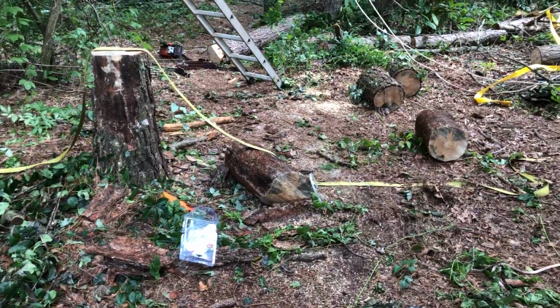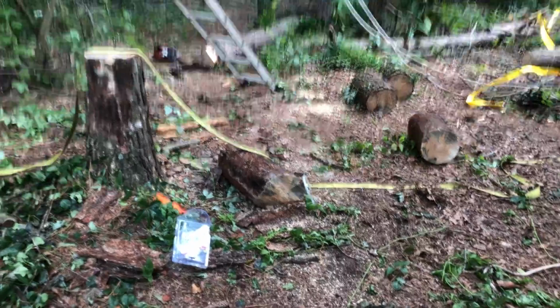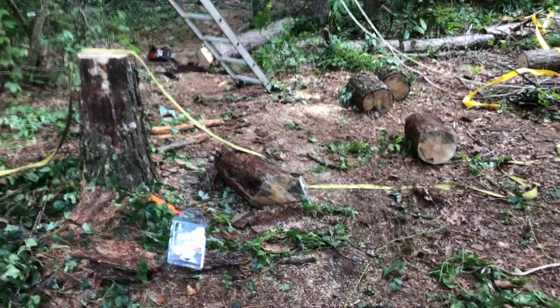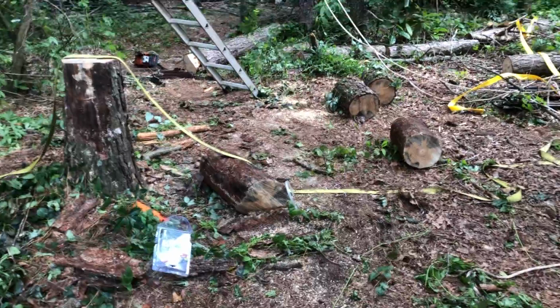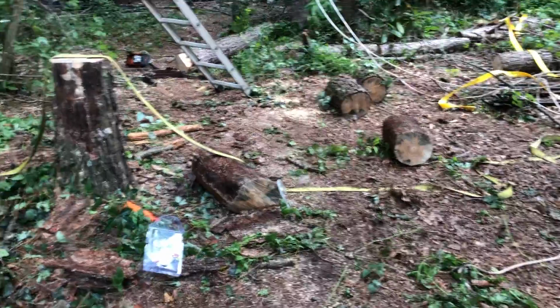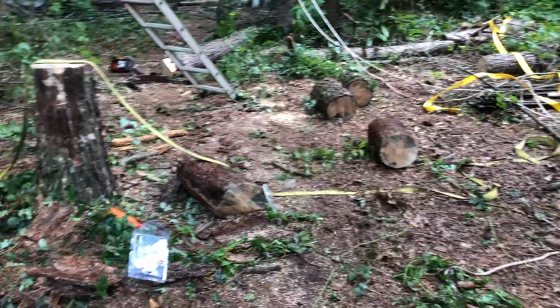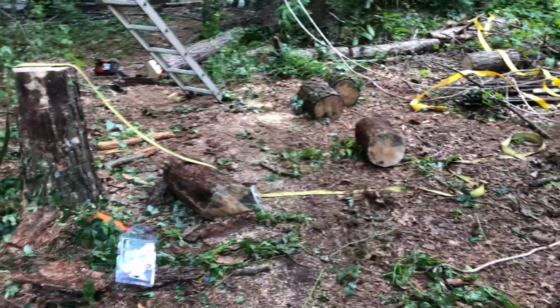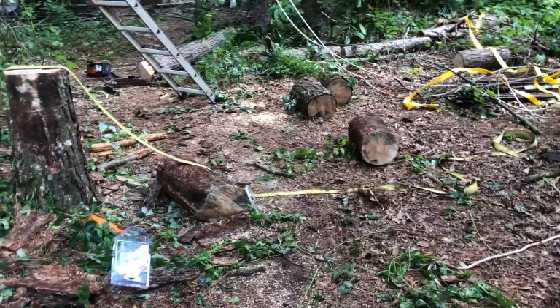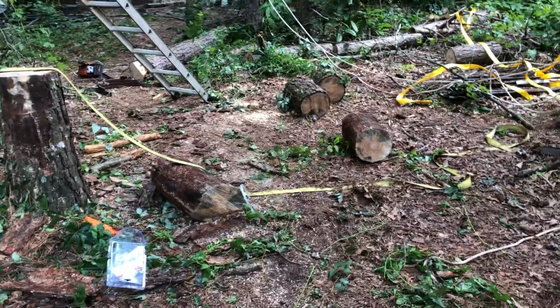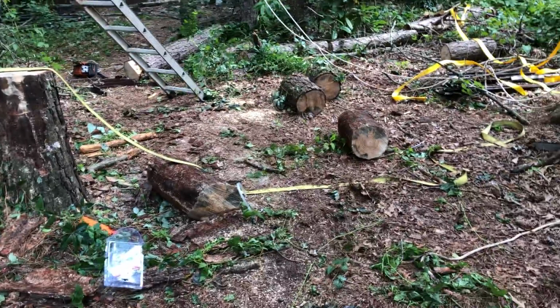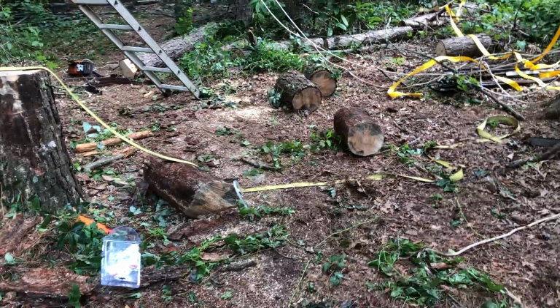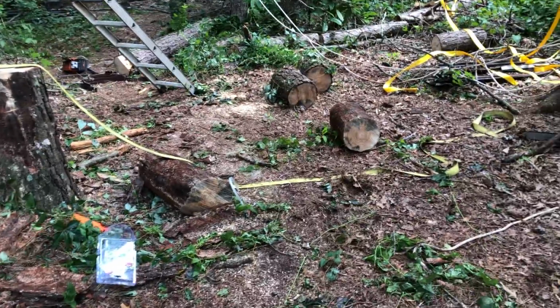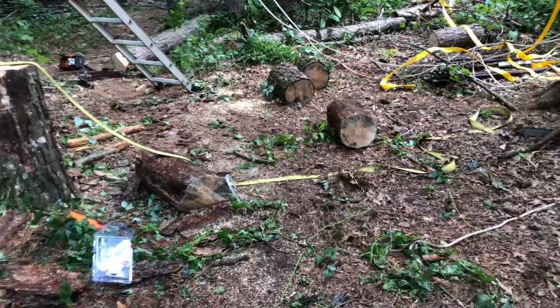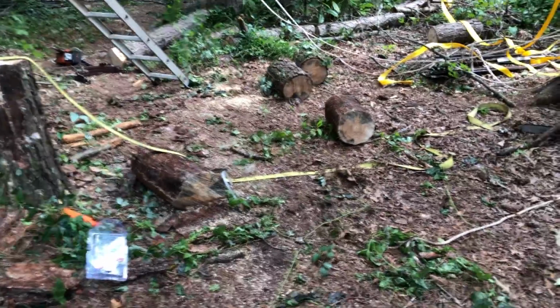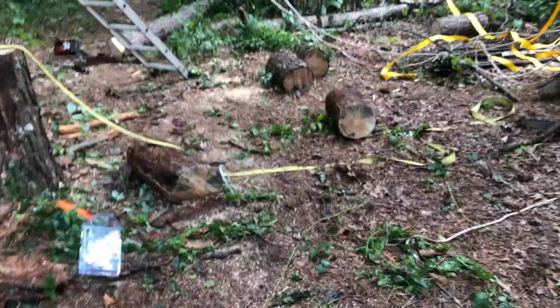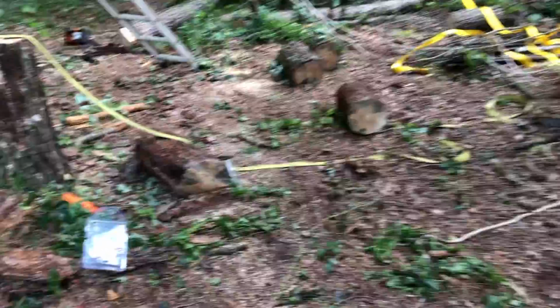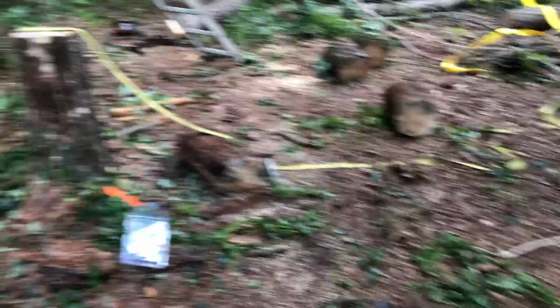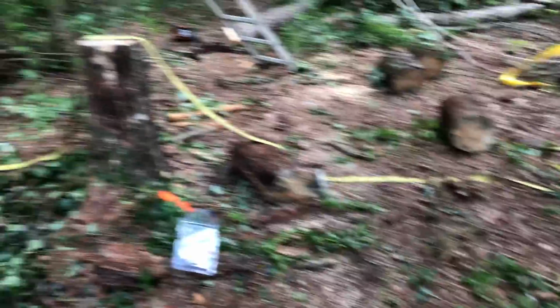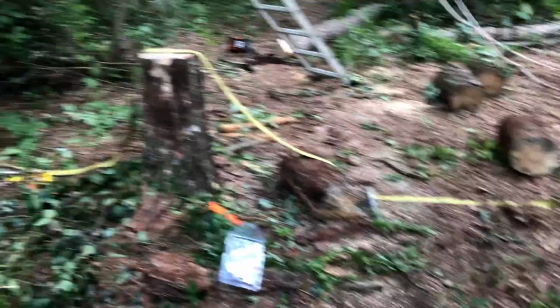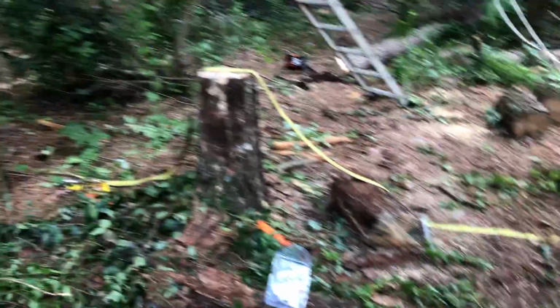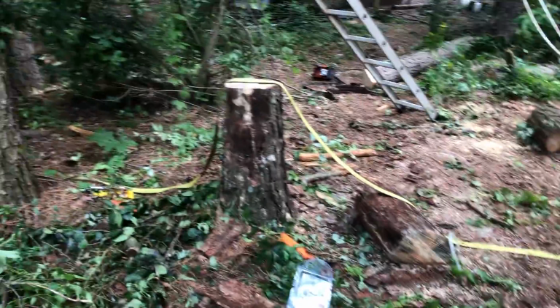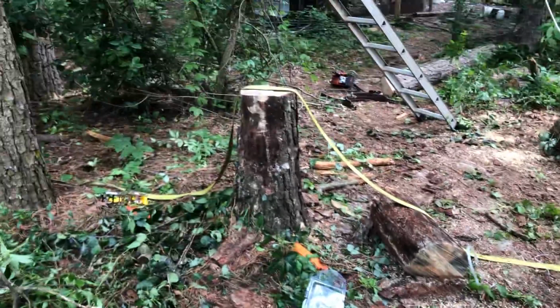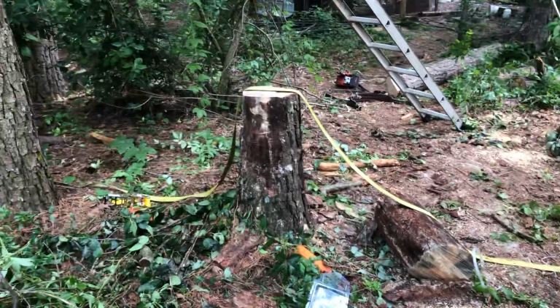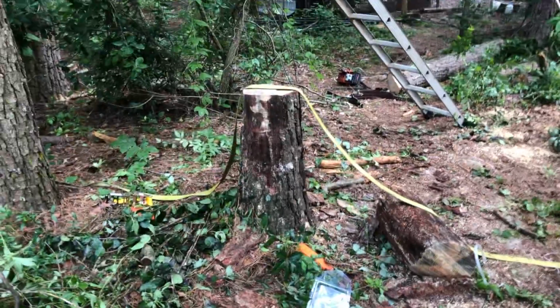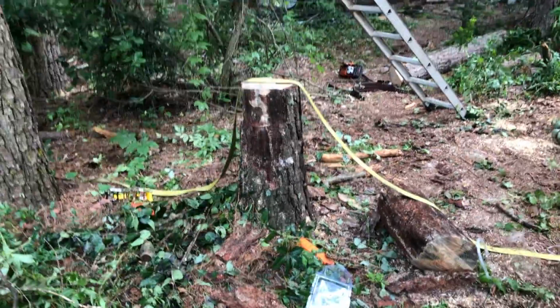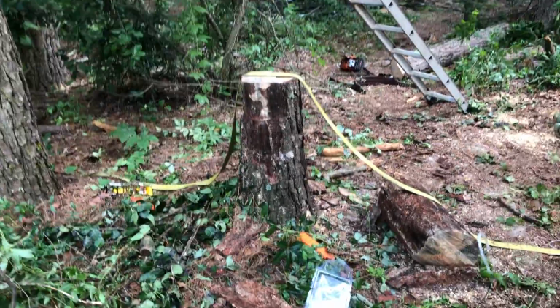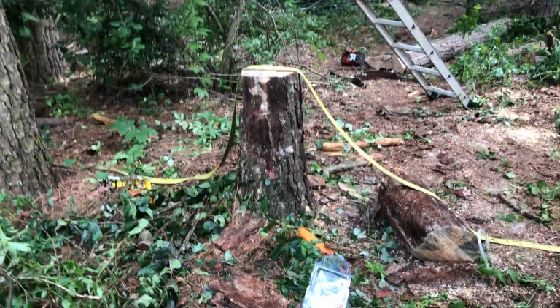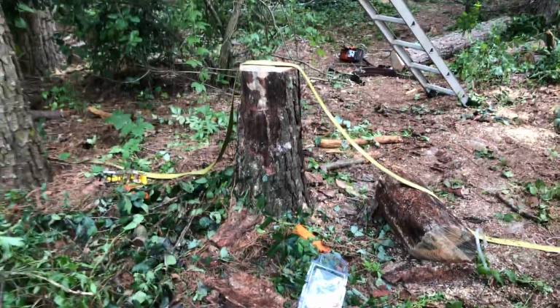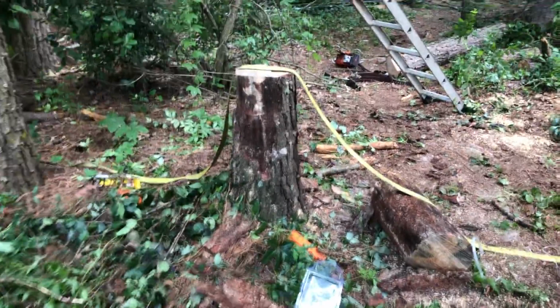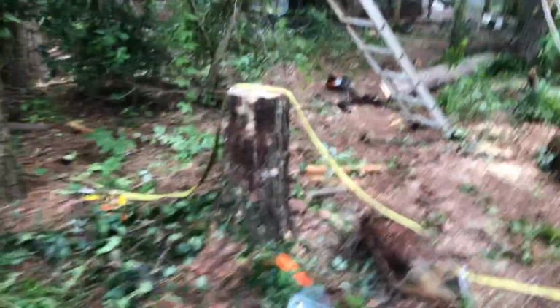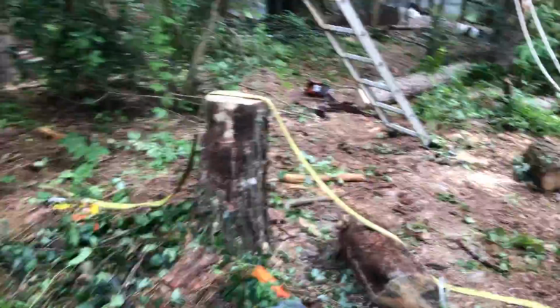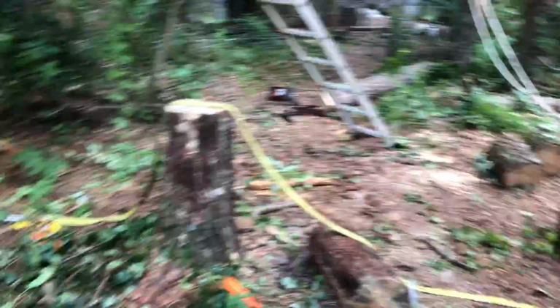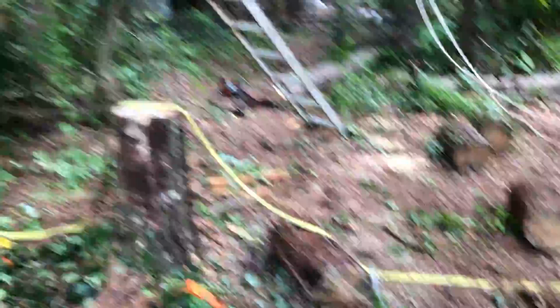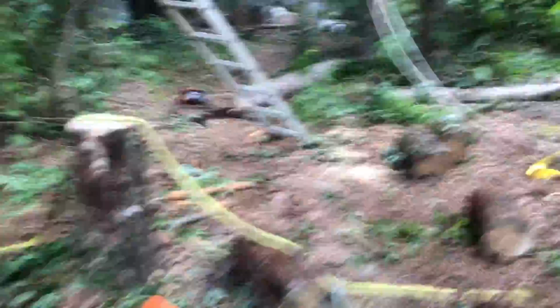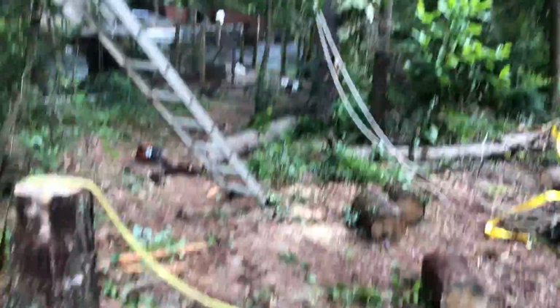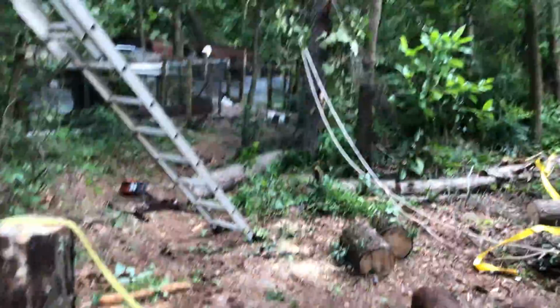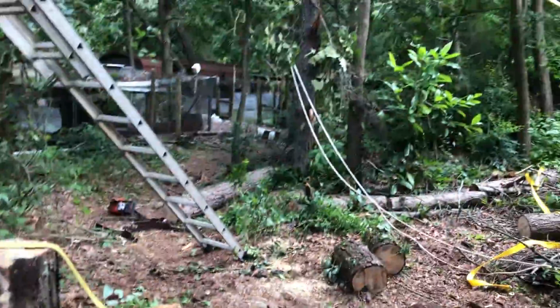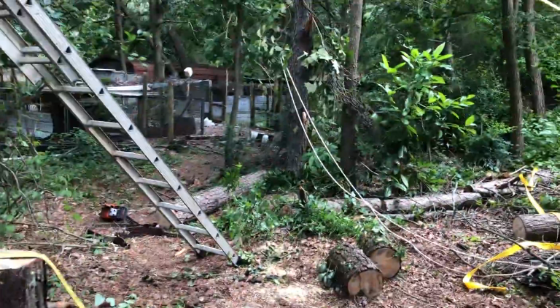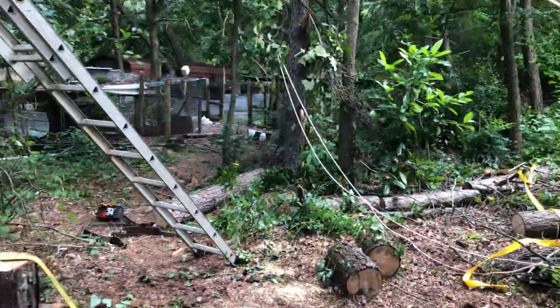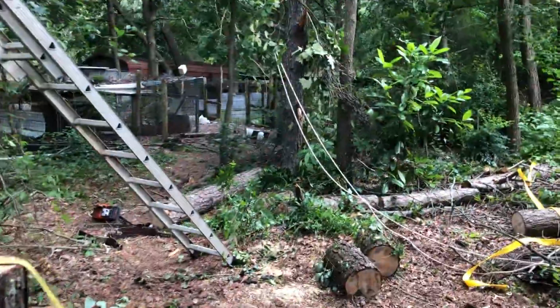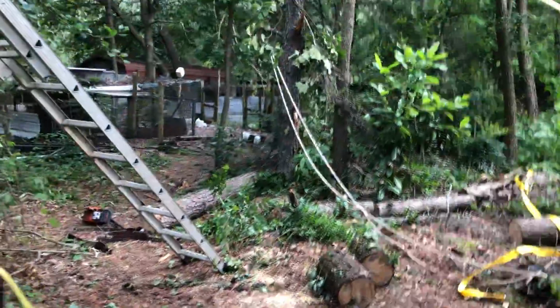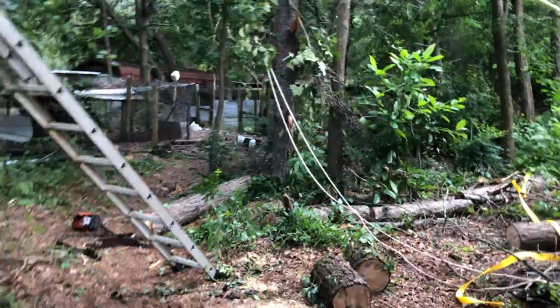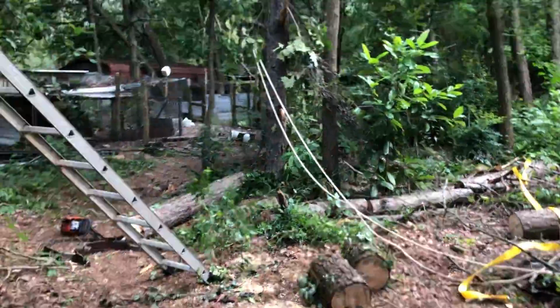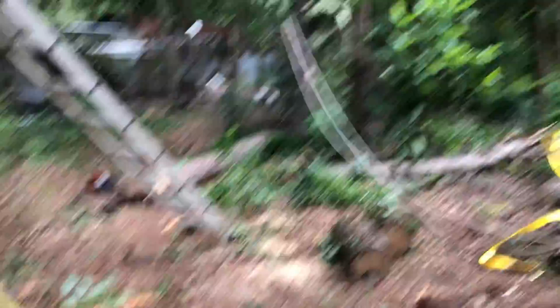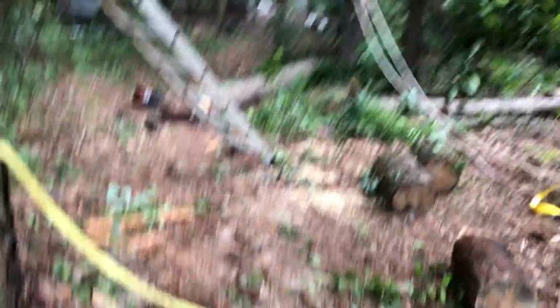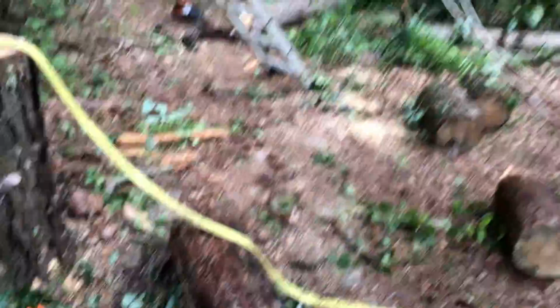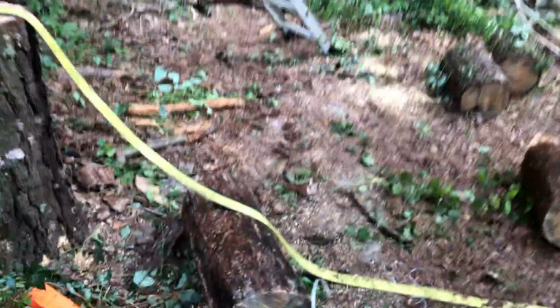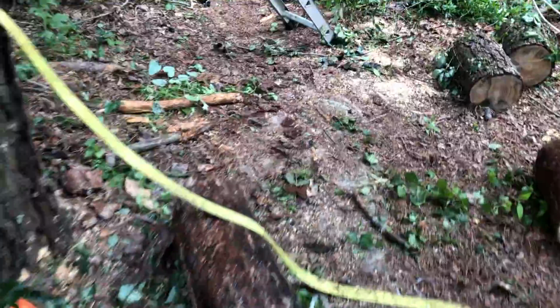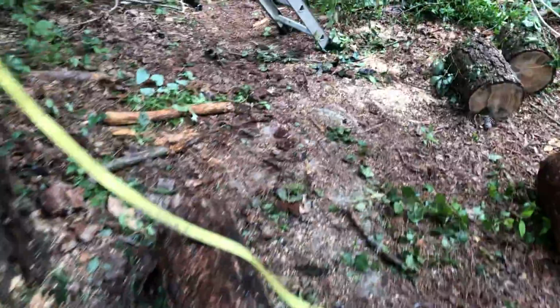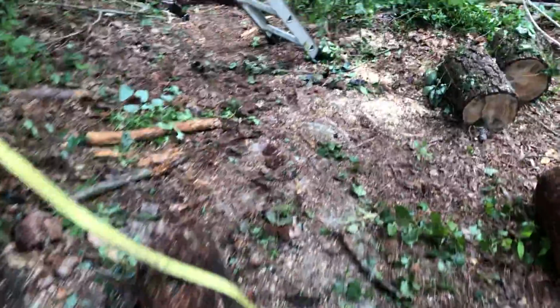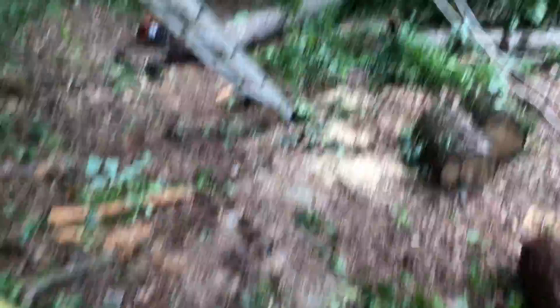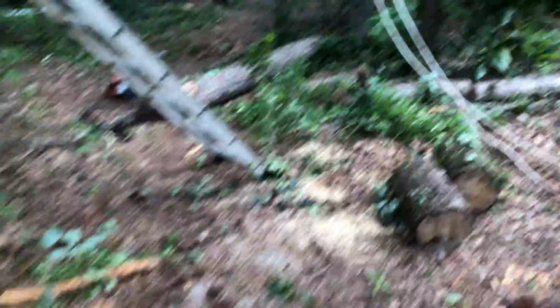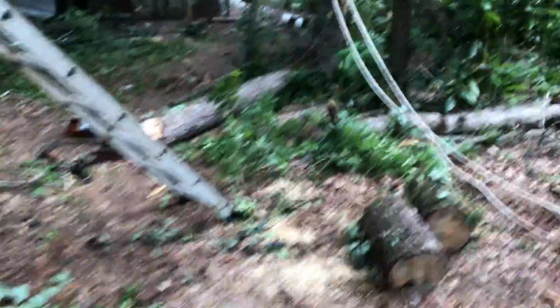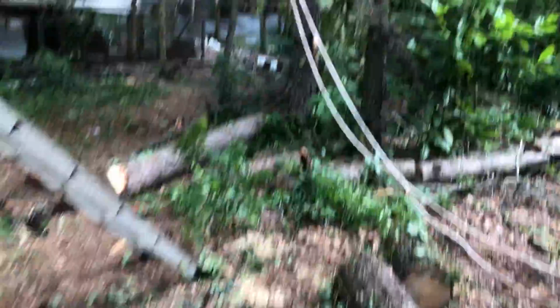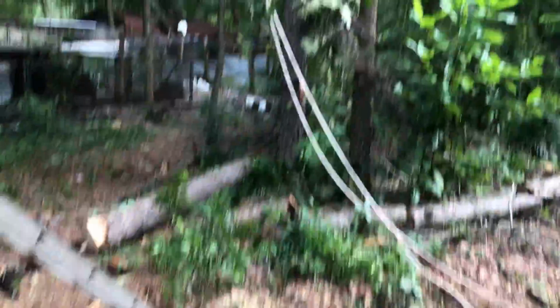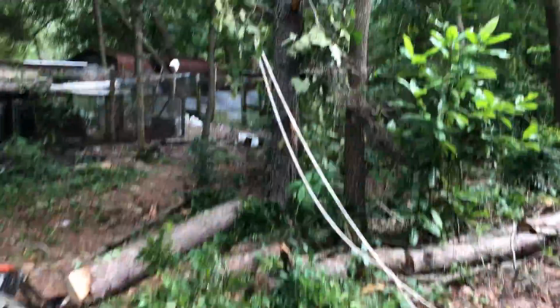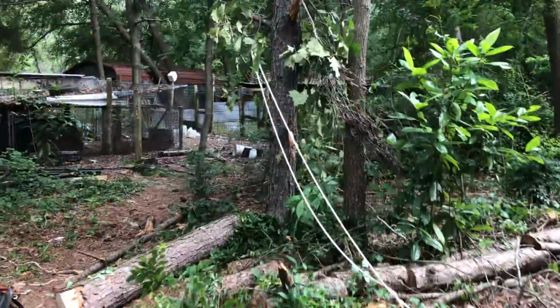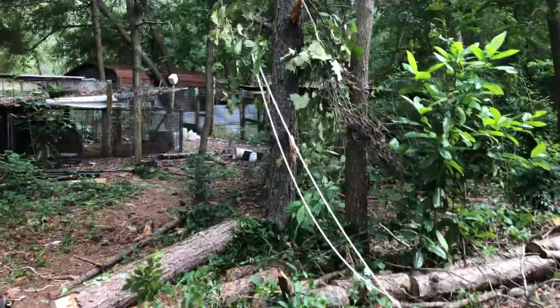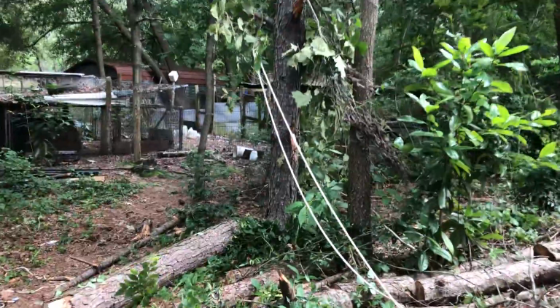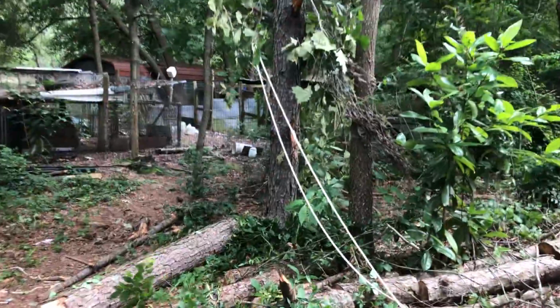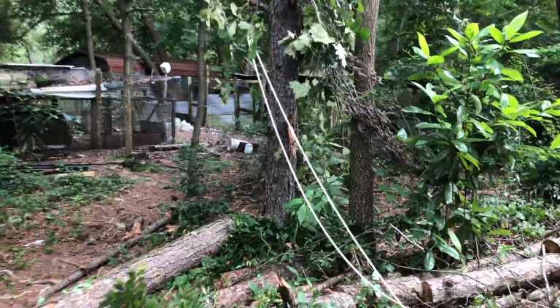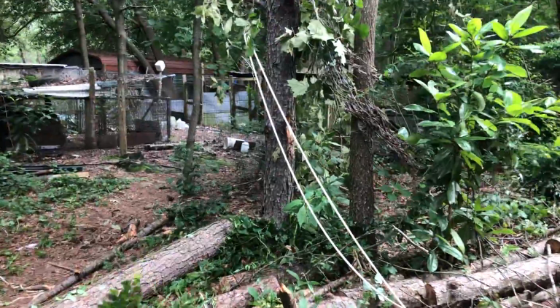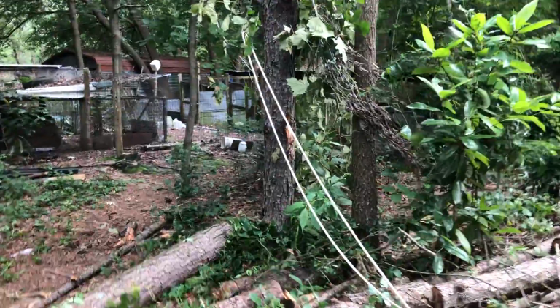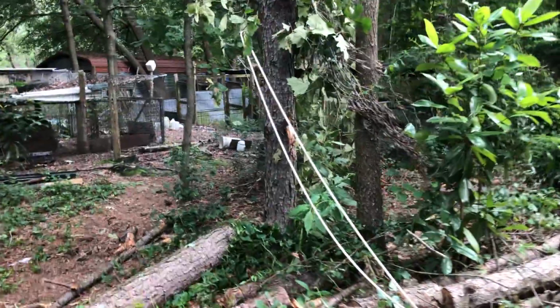Probably one of the craziest workdays I've had. That there is the stump, and way over here is the tree.